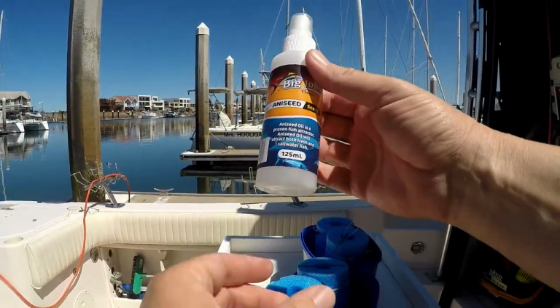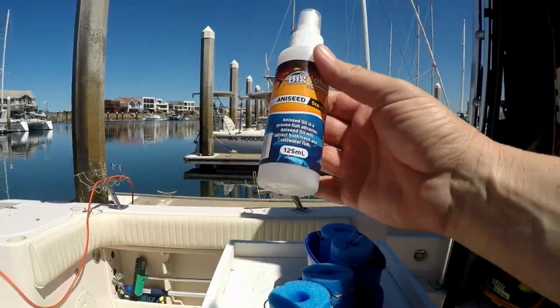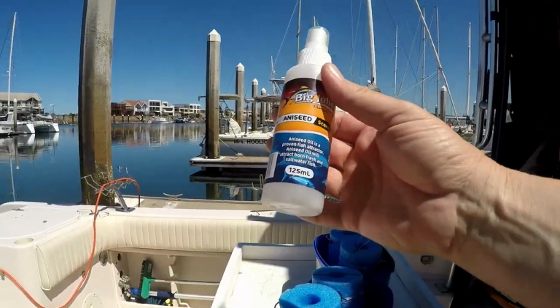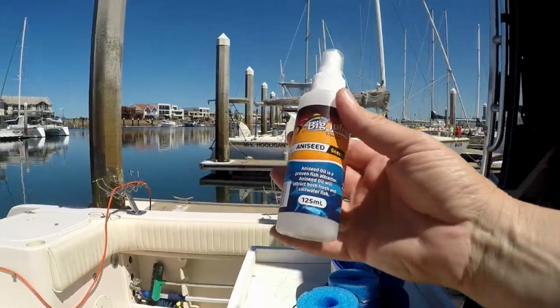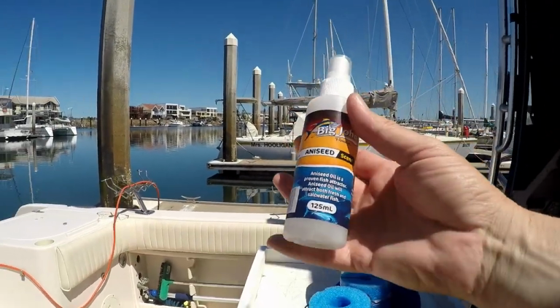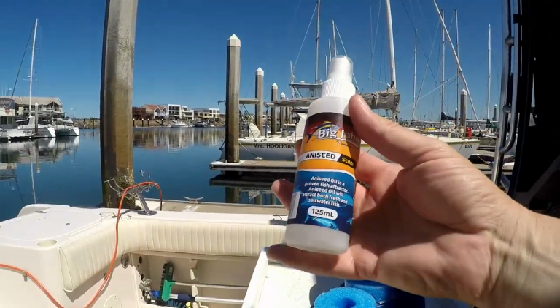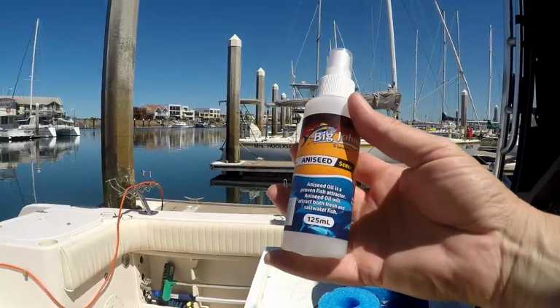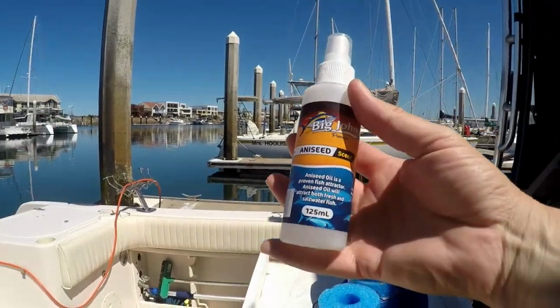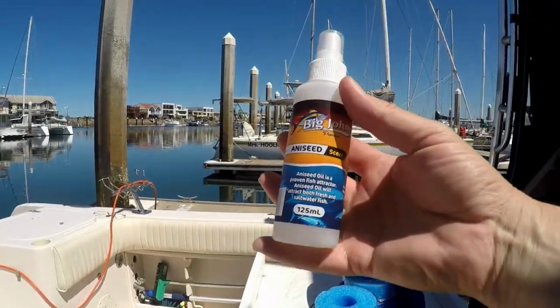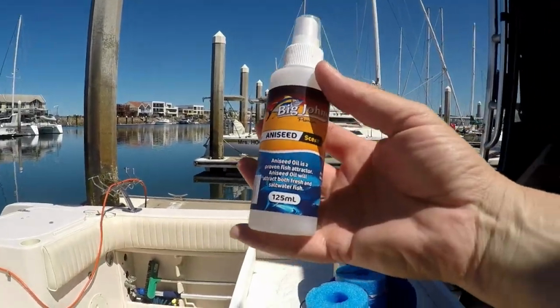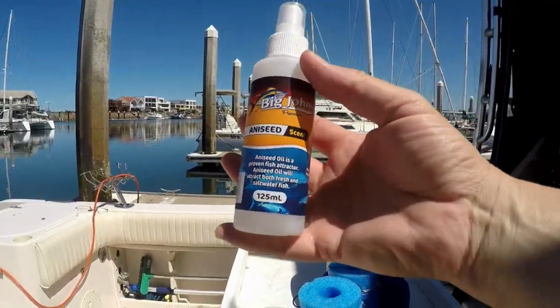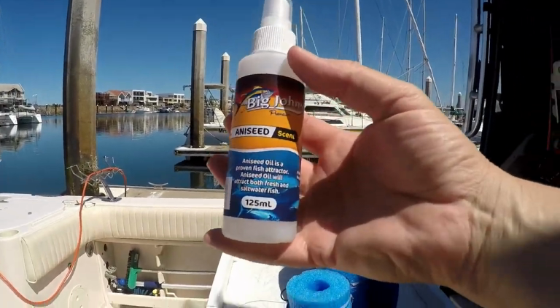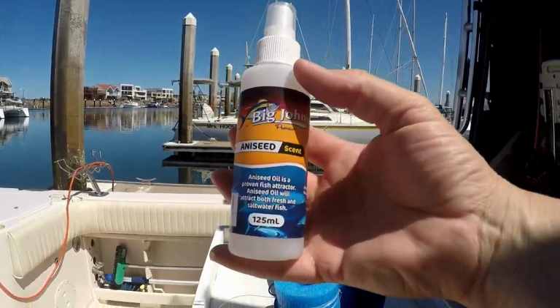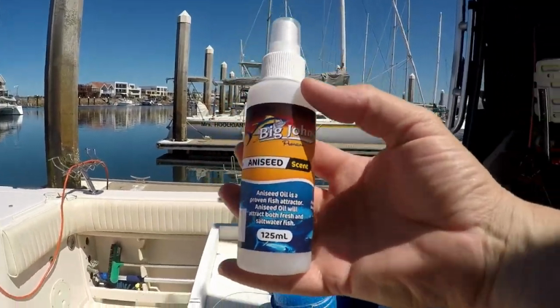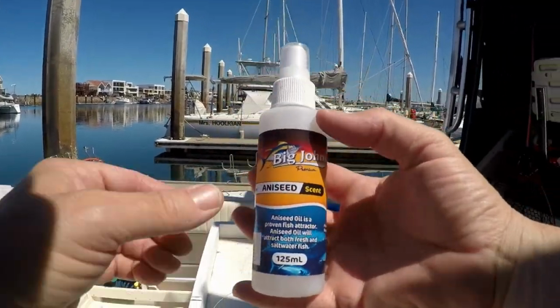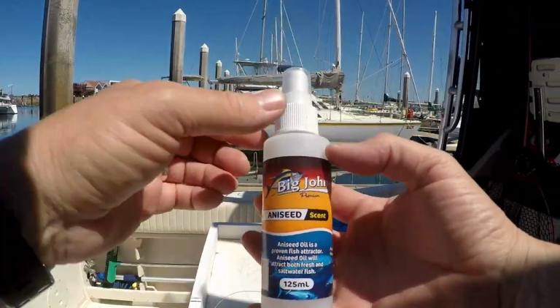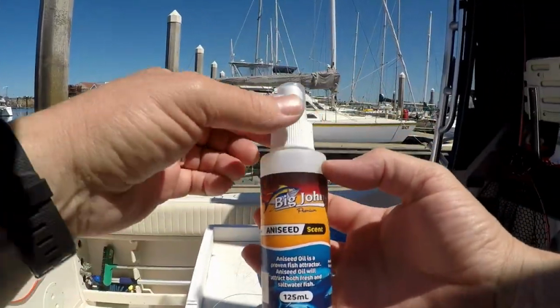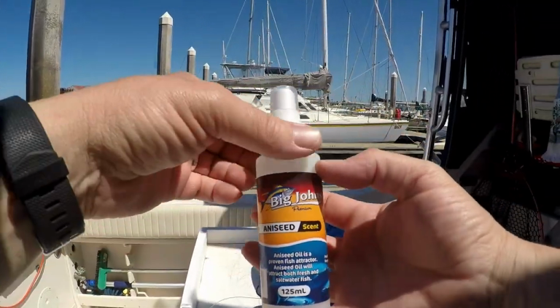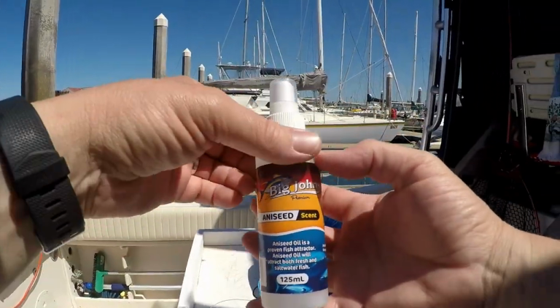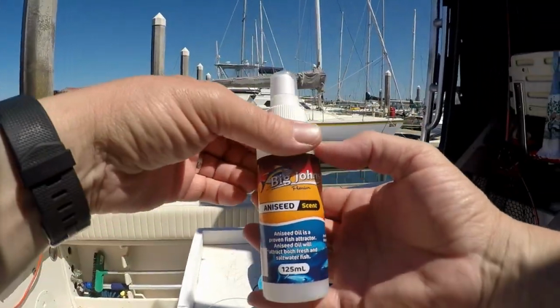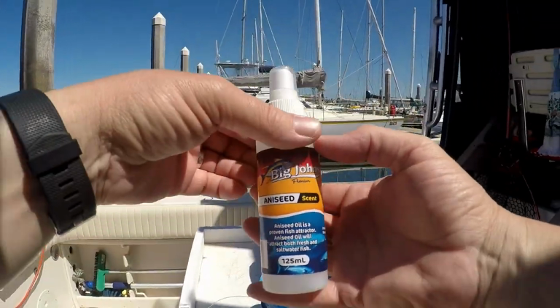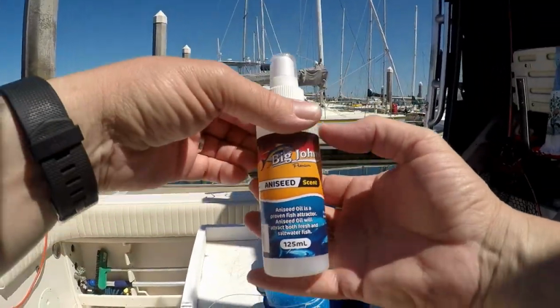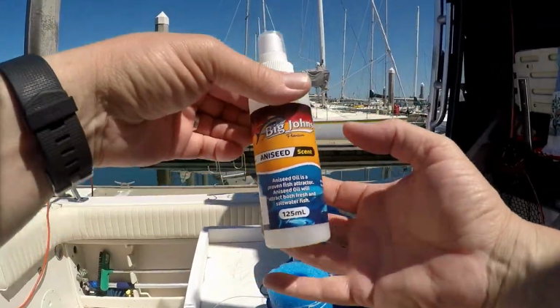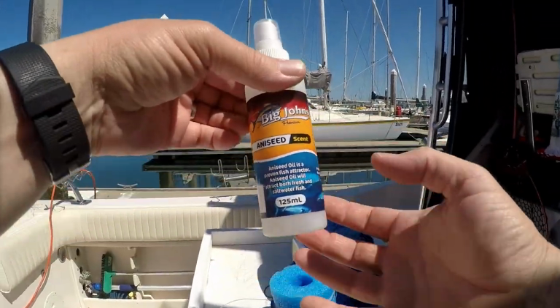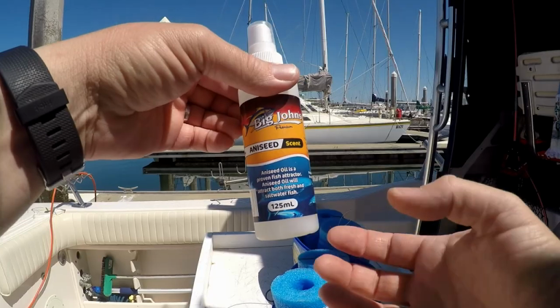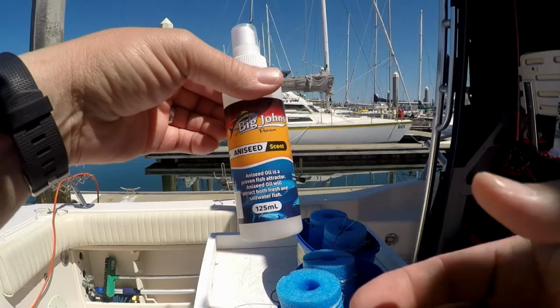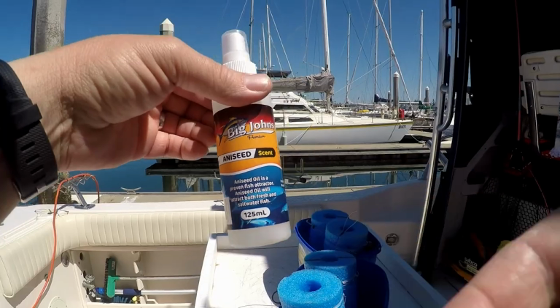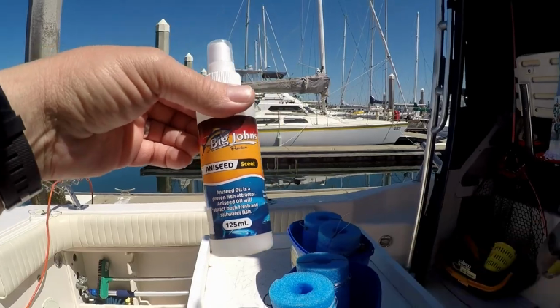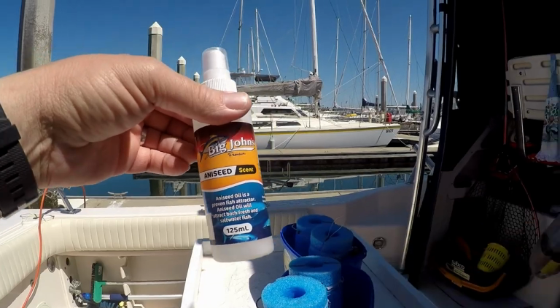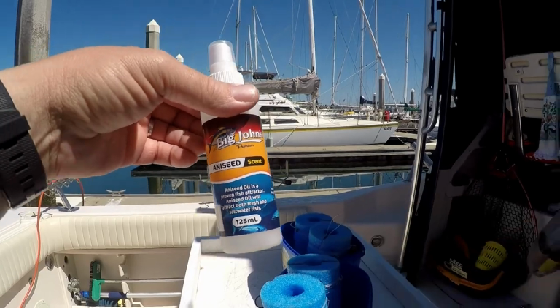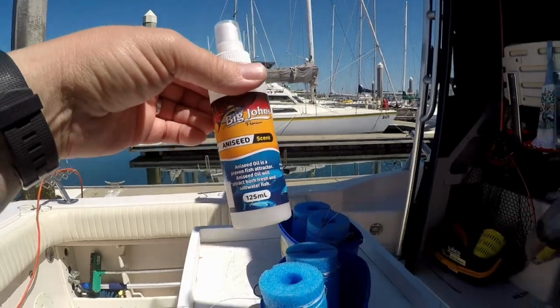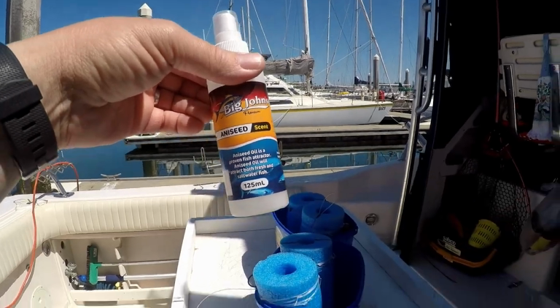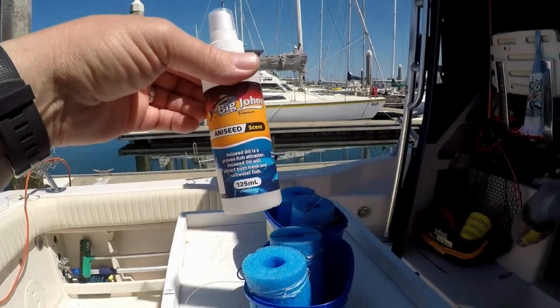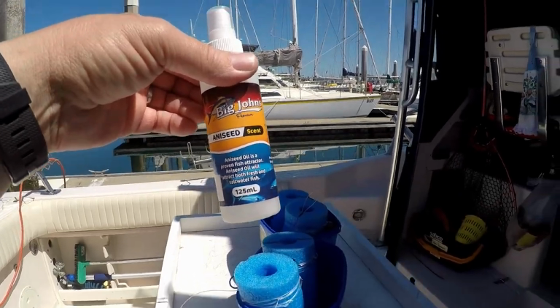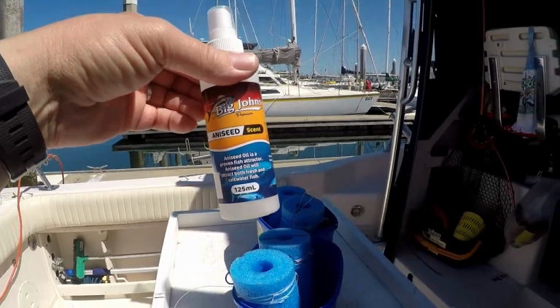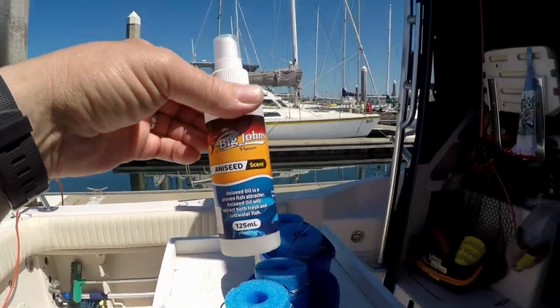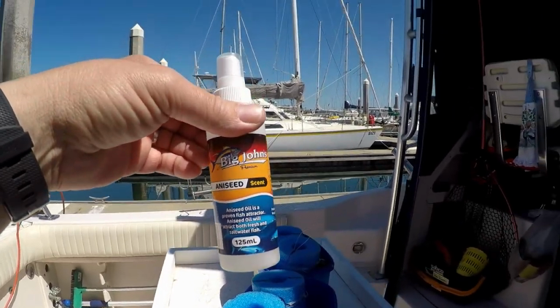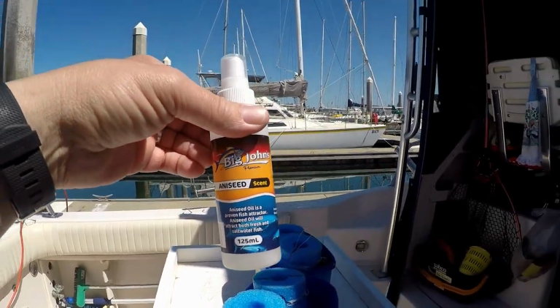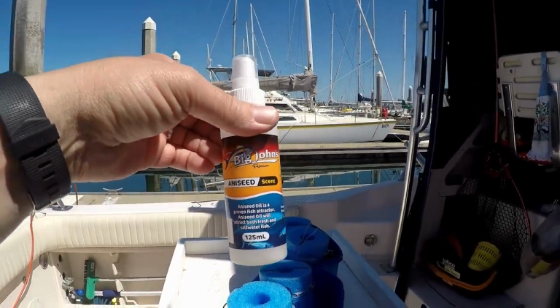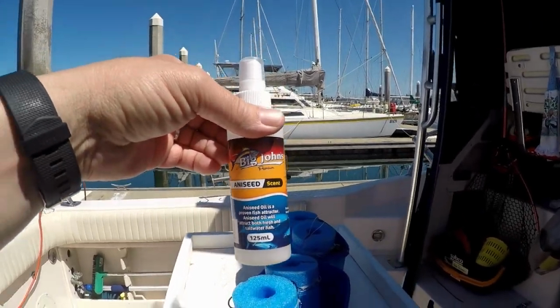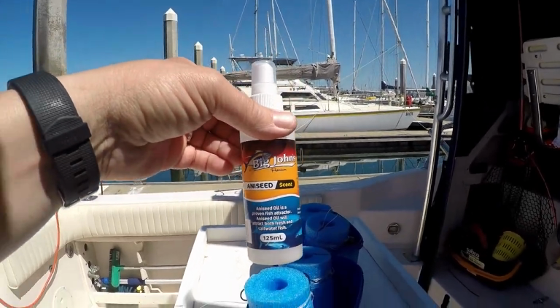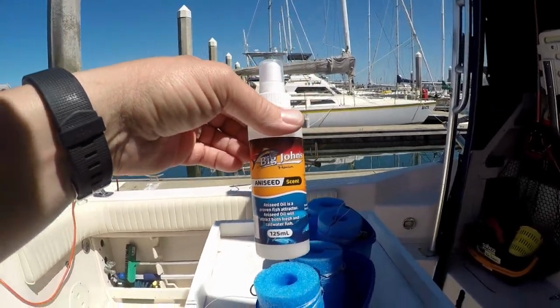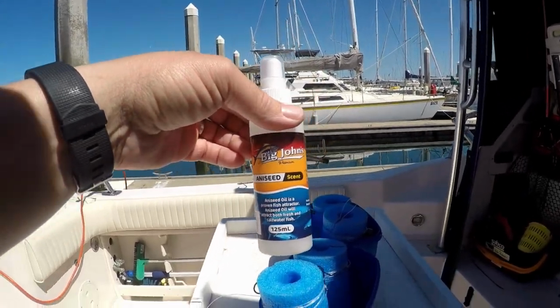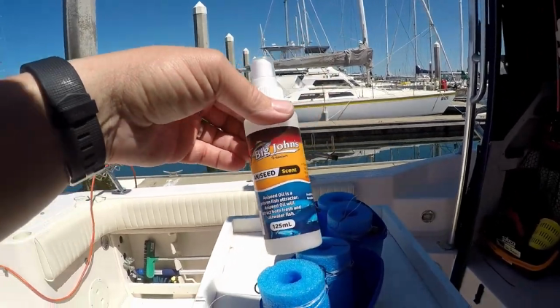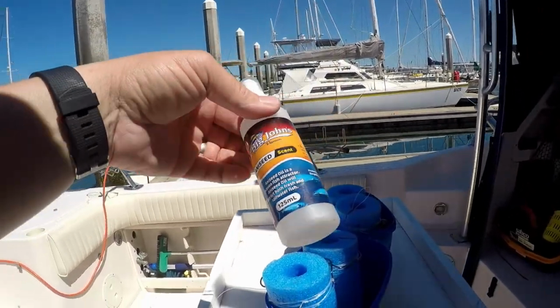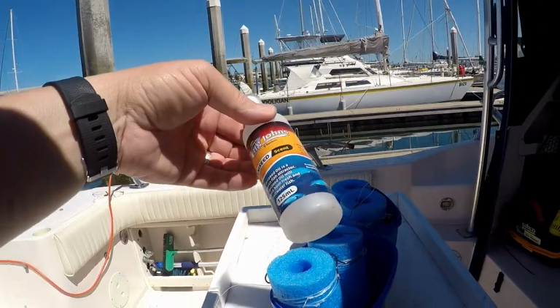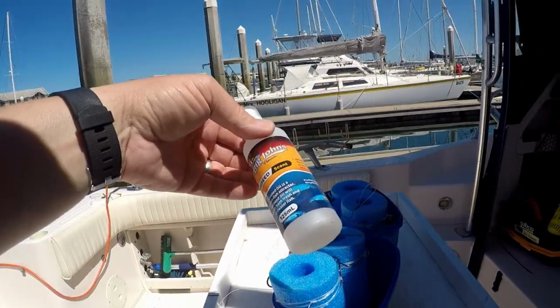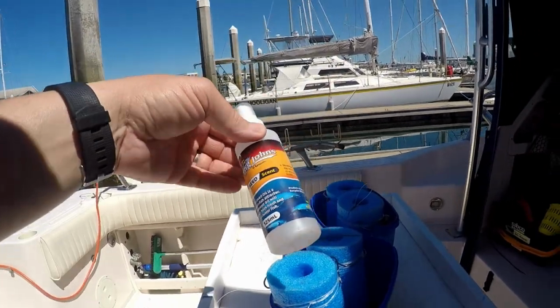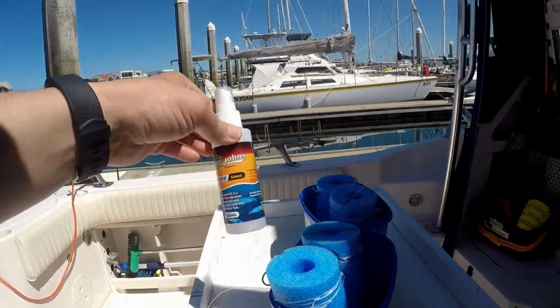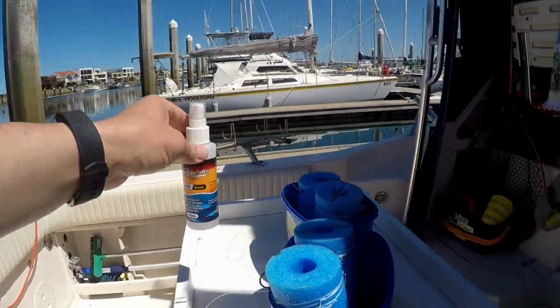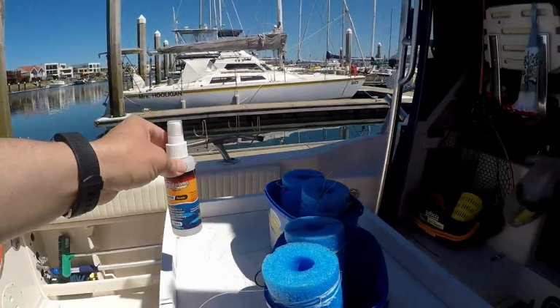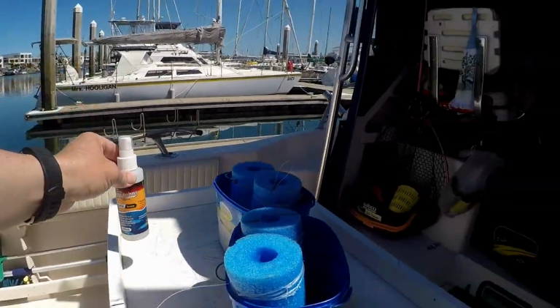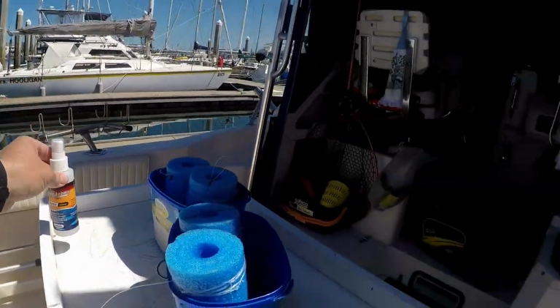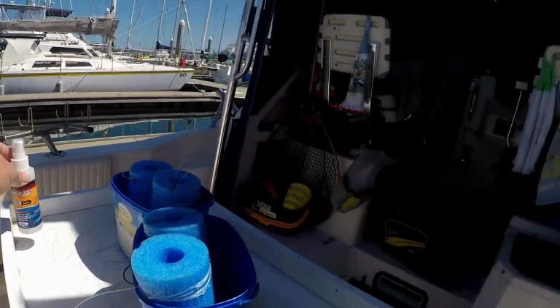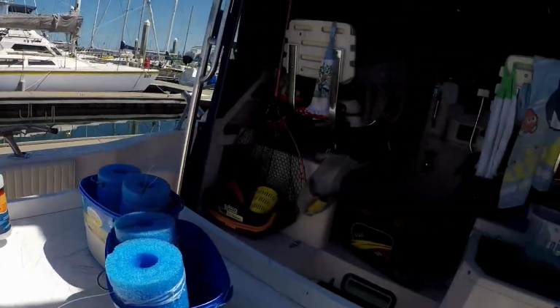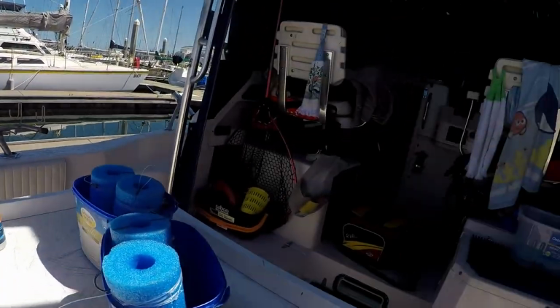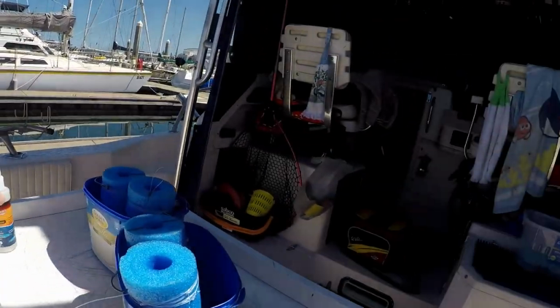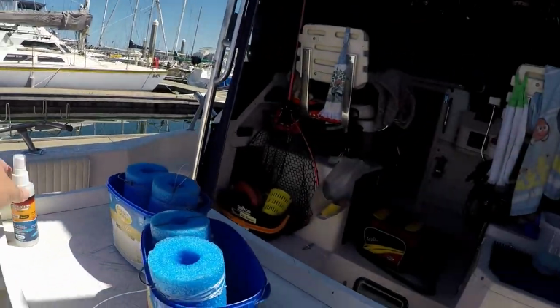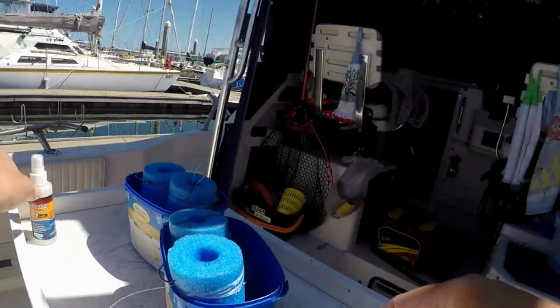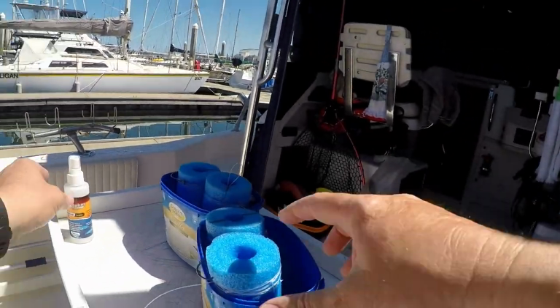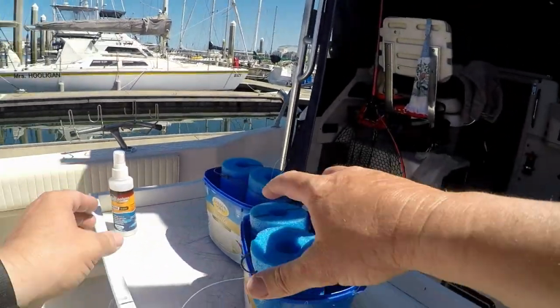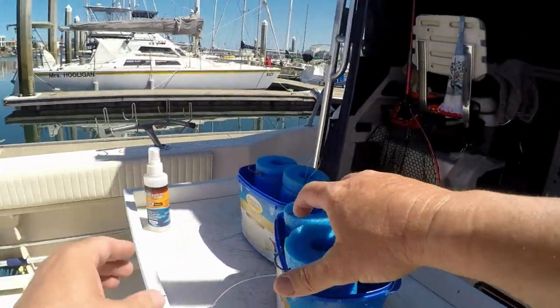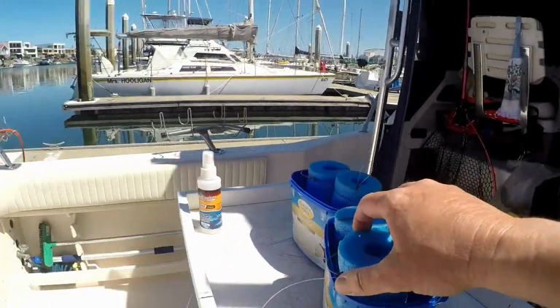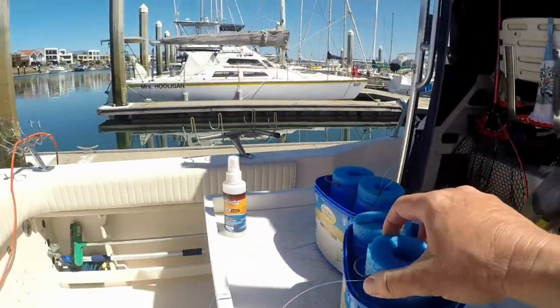Here's some aniseed. I use that every now and then — it's good on the baits.